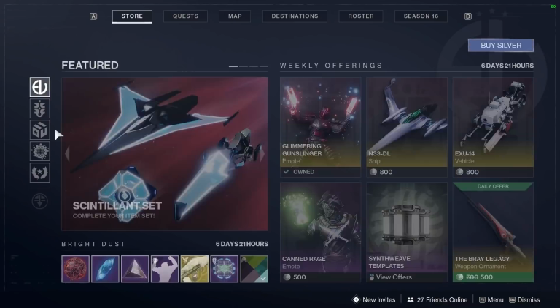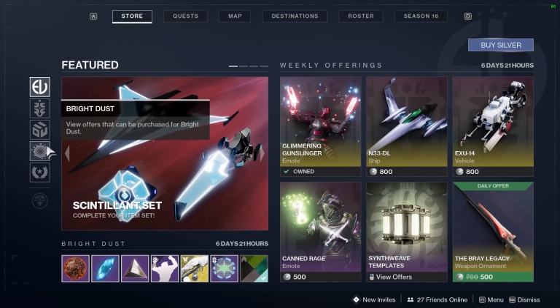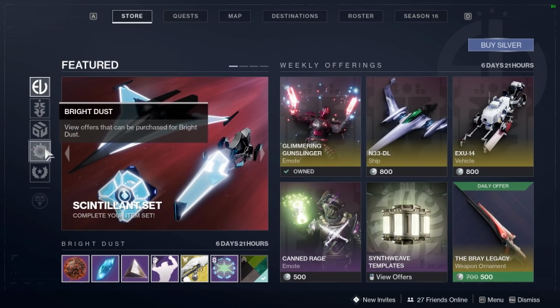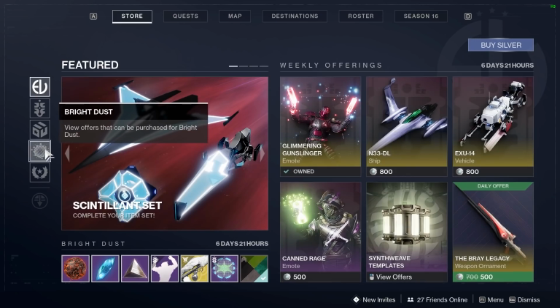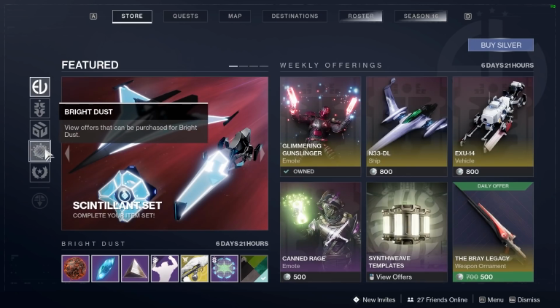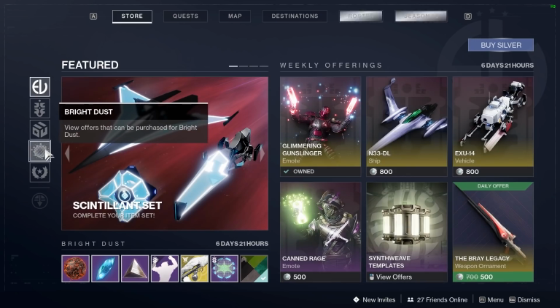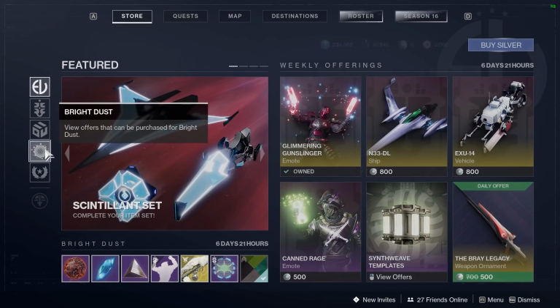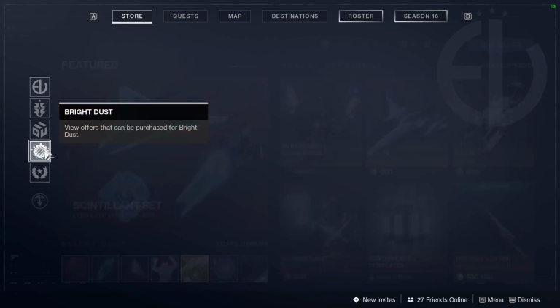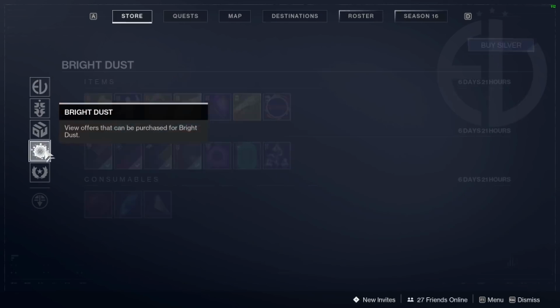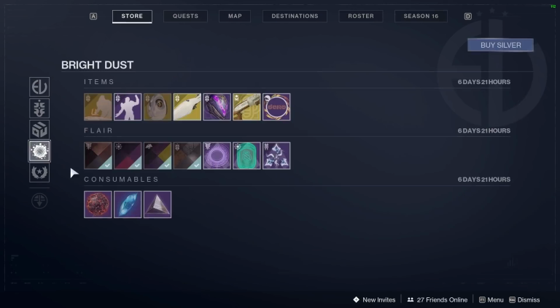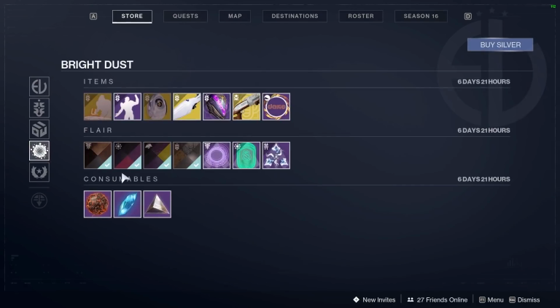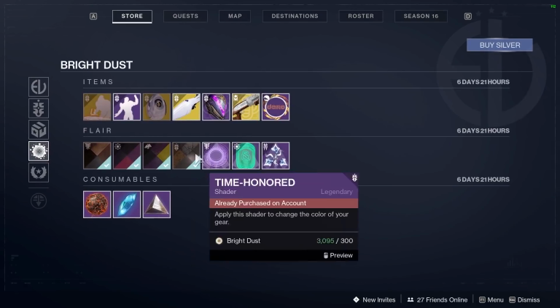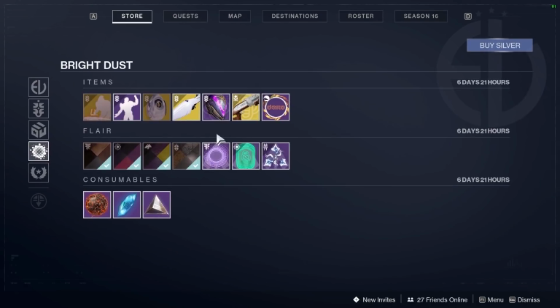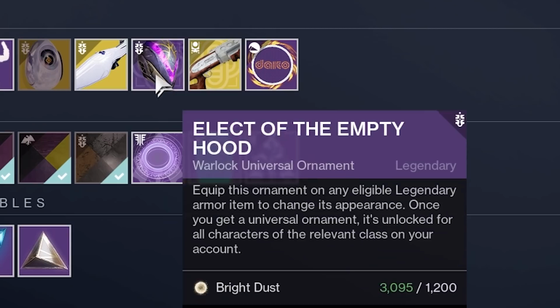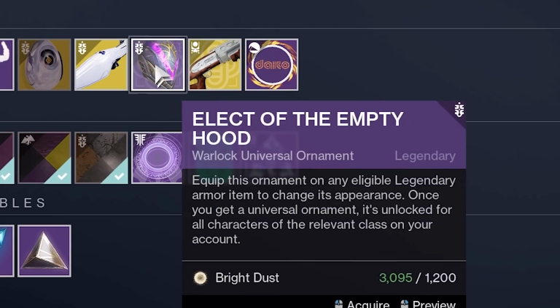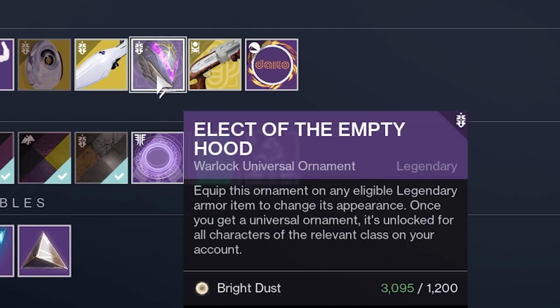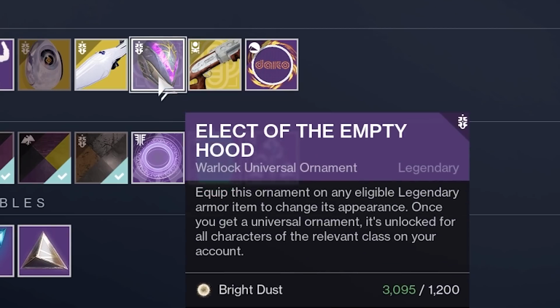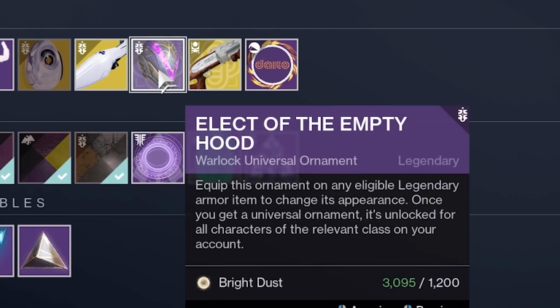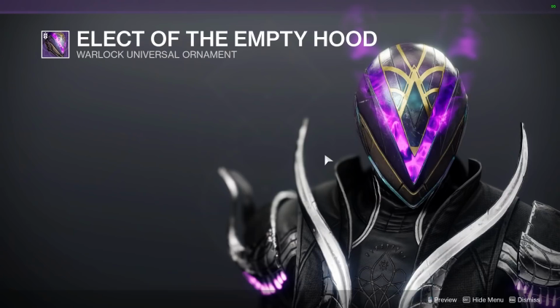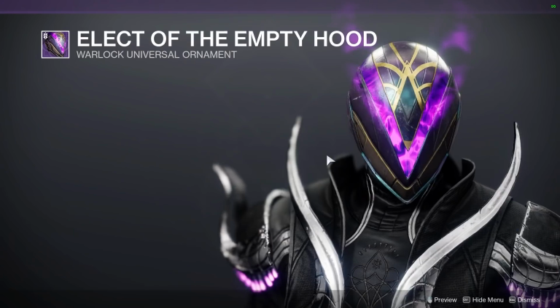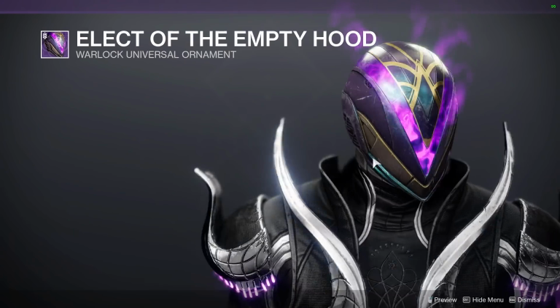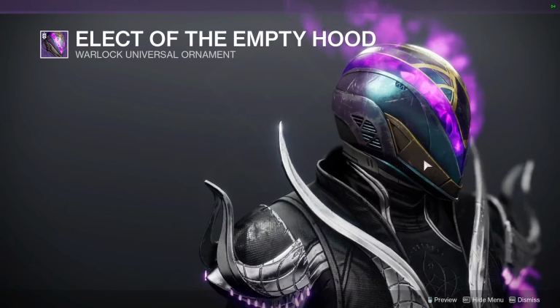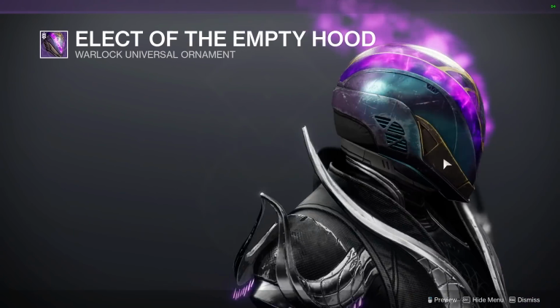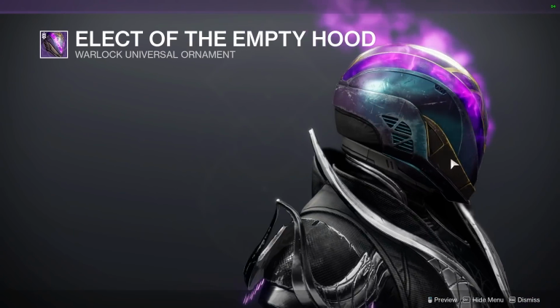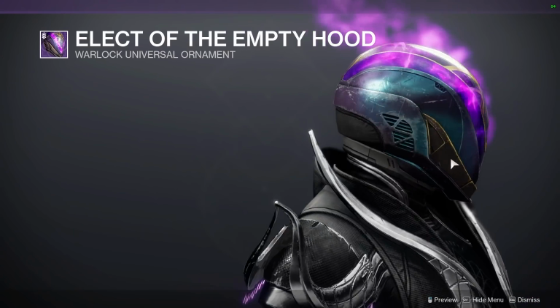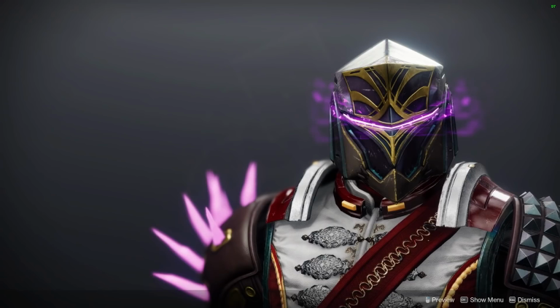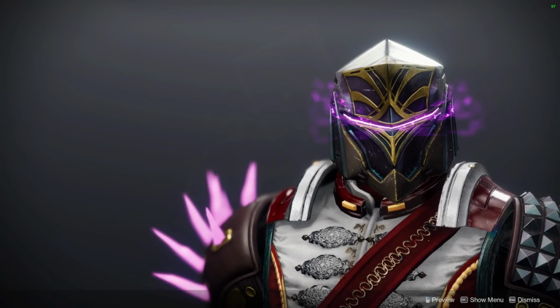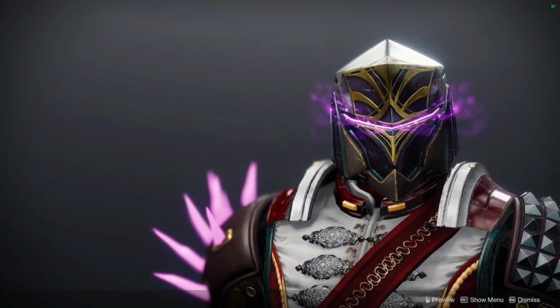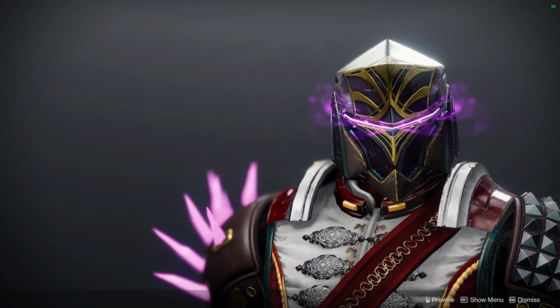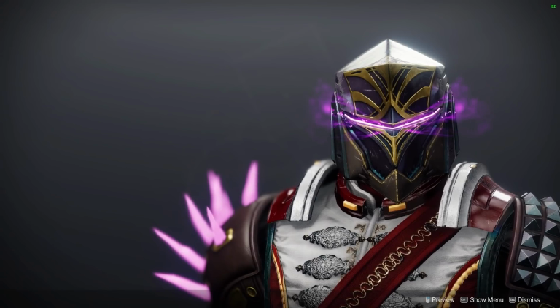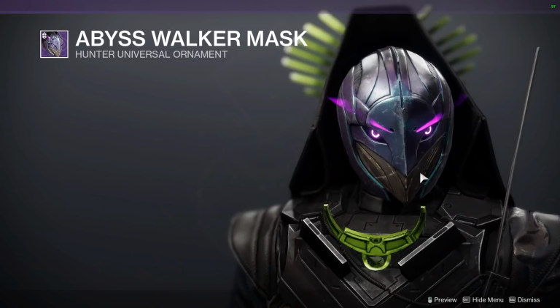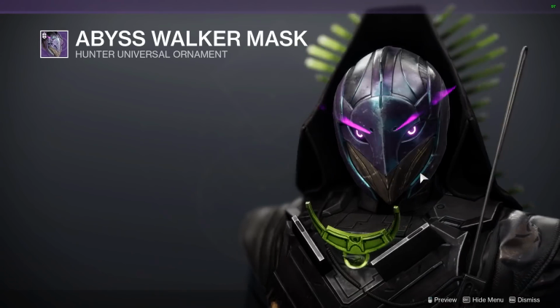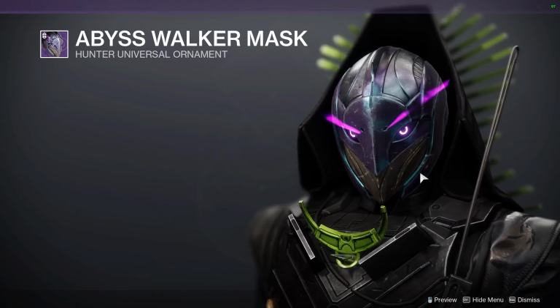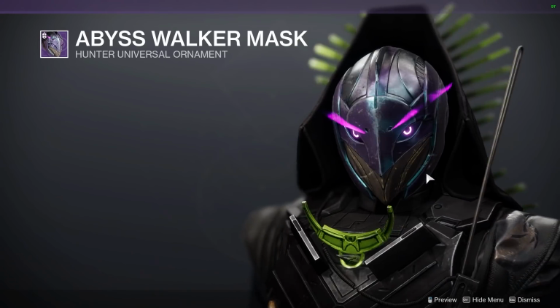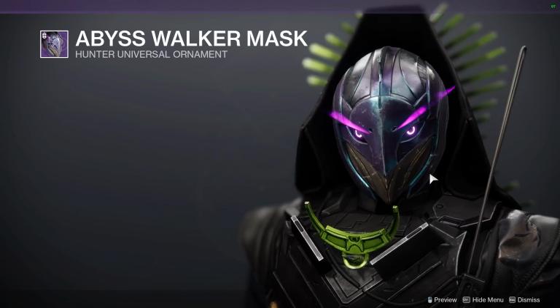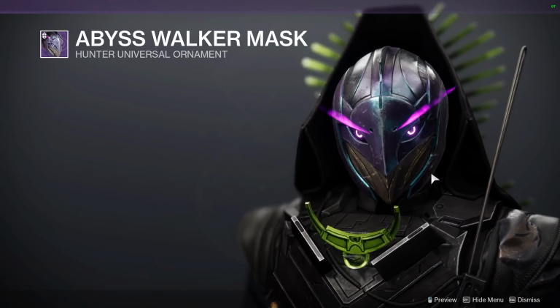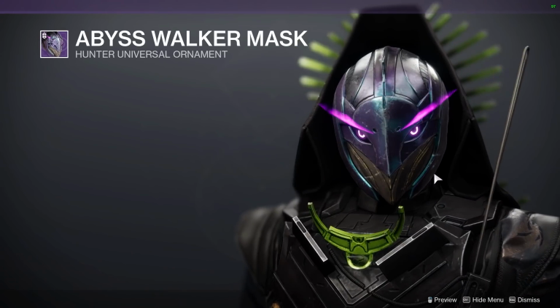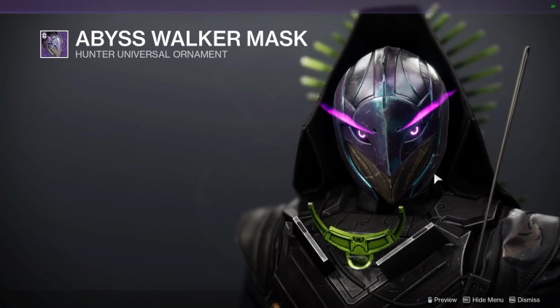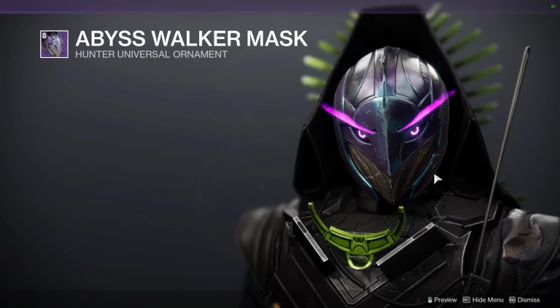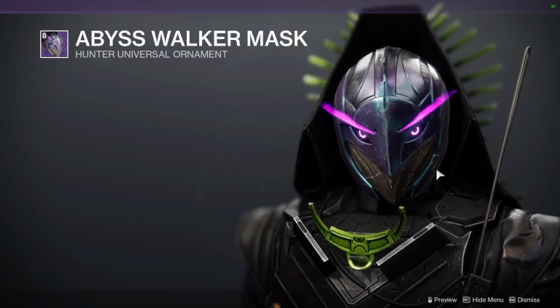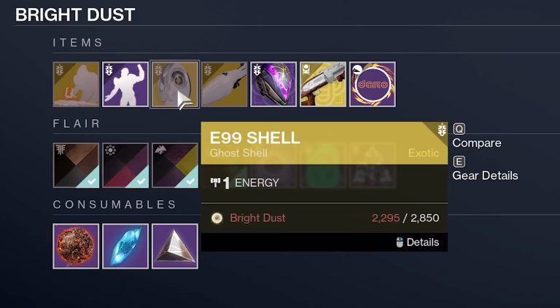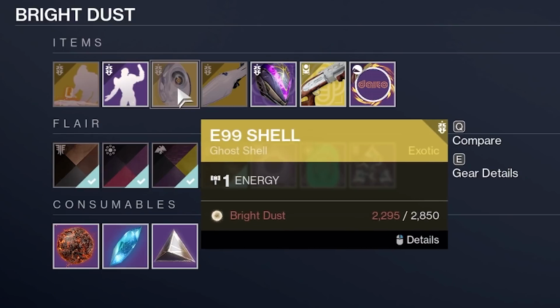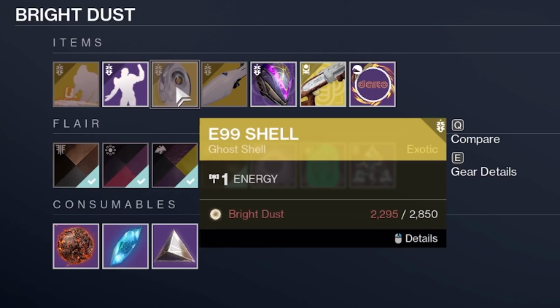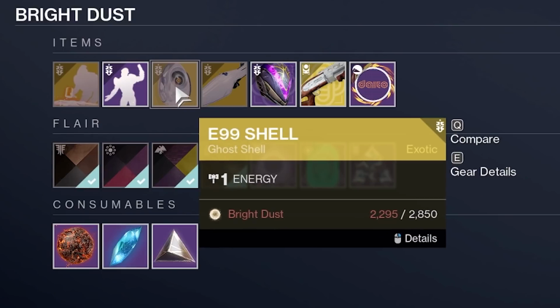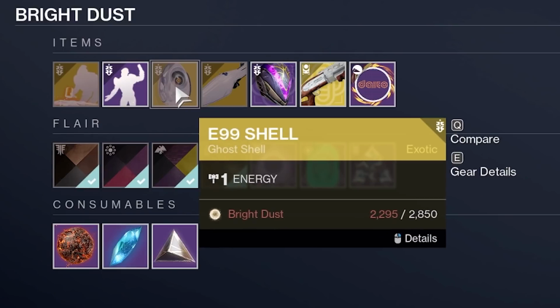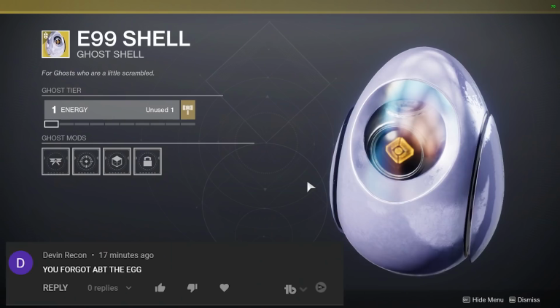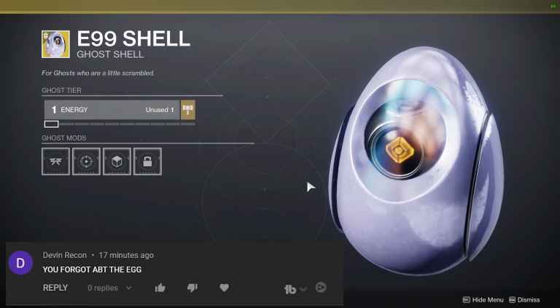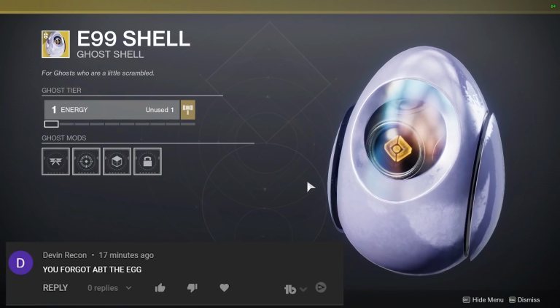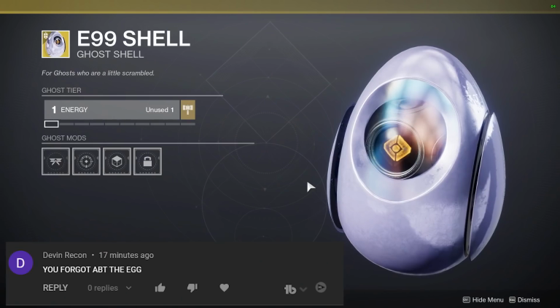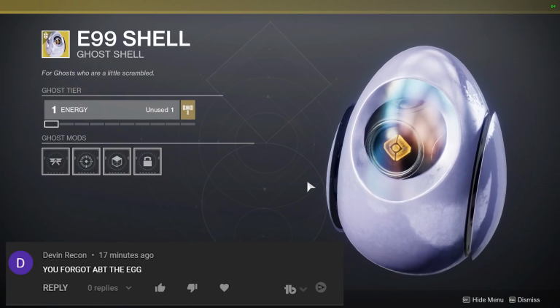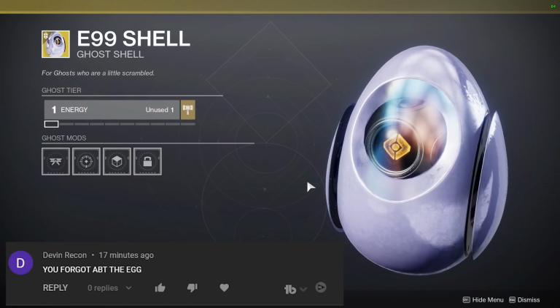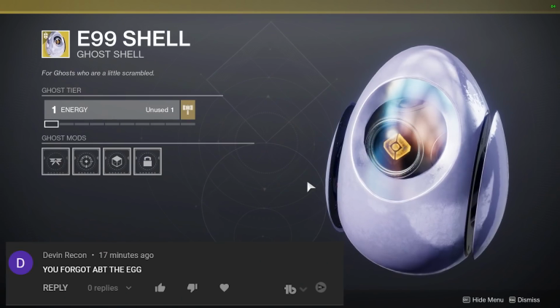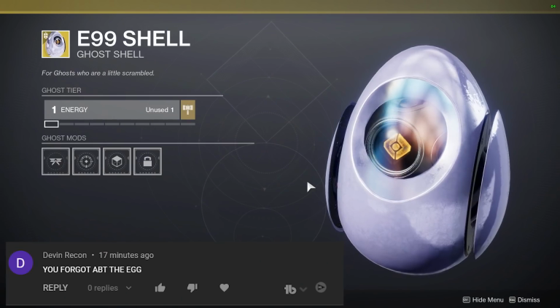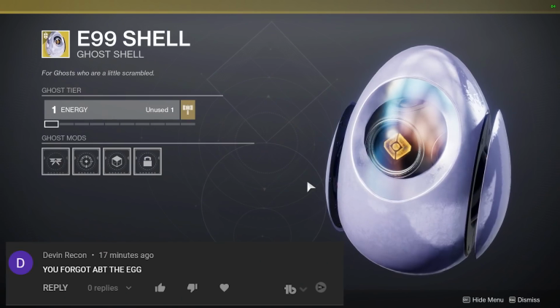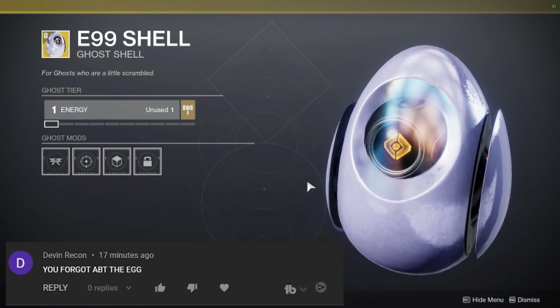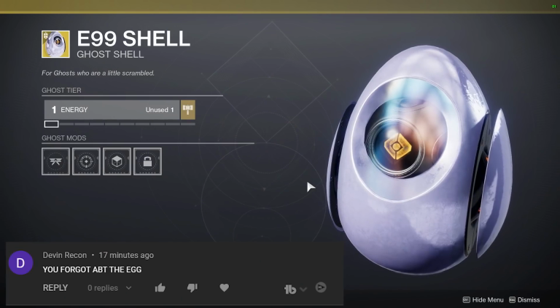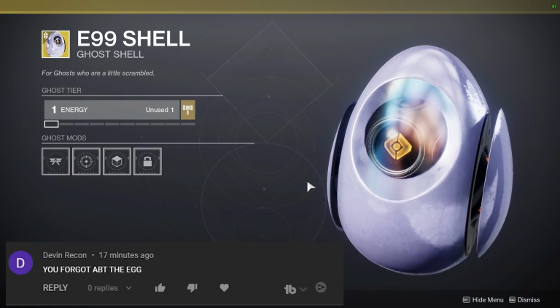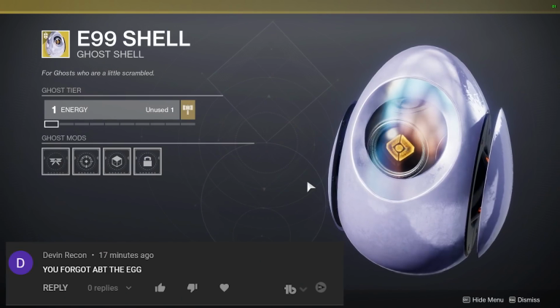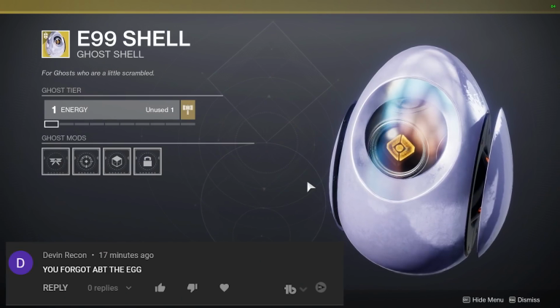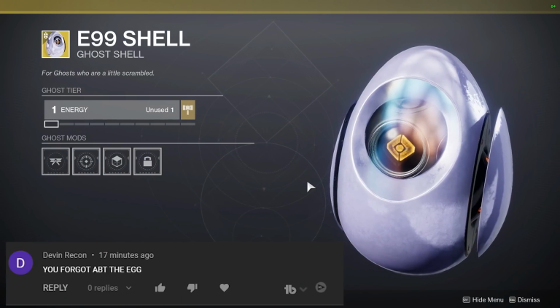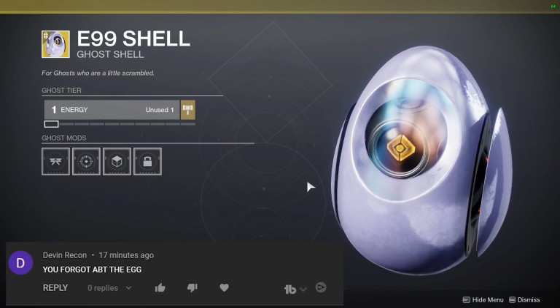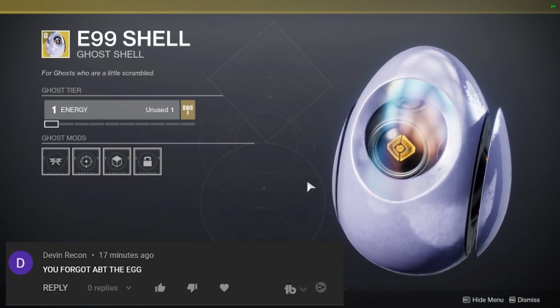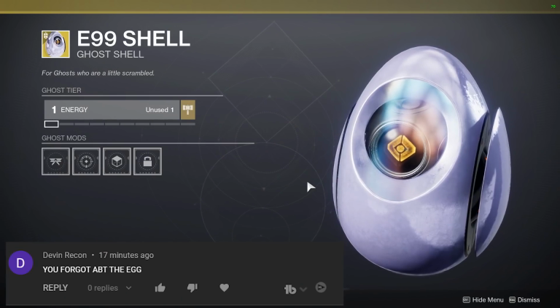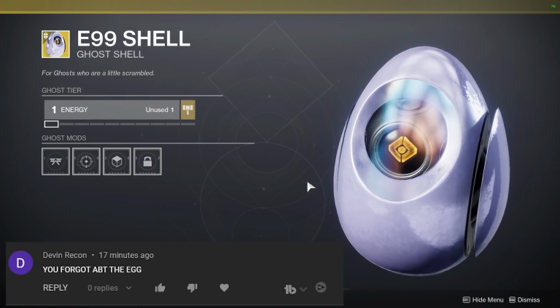Next item is the helmet ornament from this season's silver bundle, being sold for 1200 Bright Dust, and the egg ghost shell for 2850 Bright Dust.